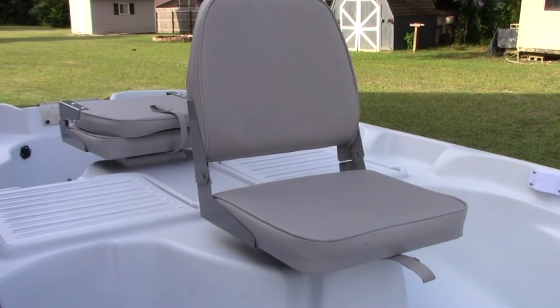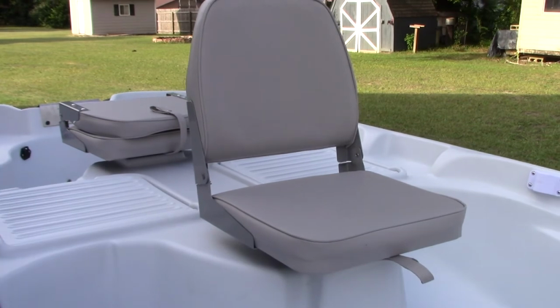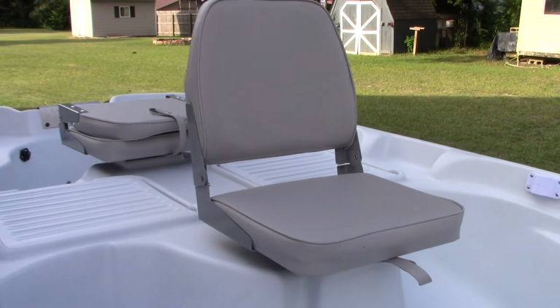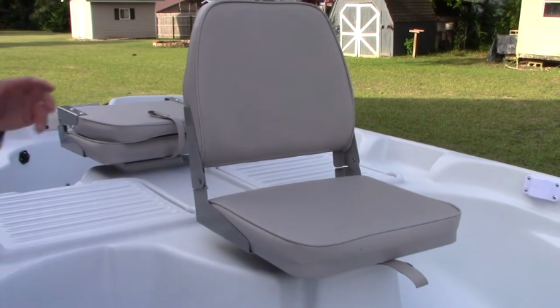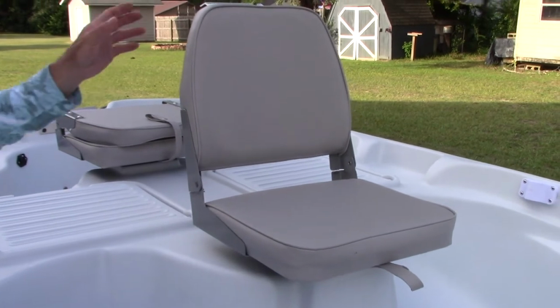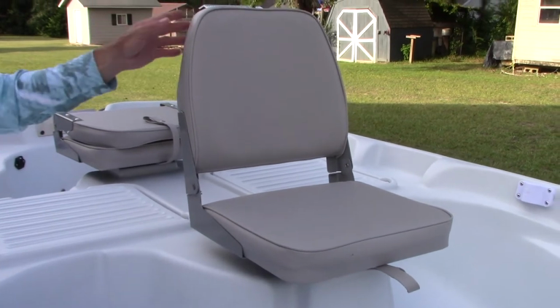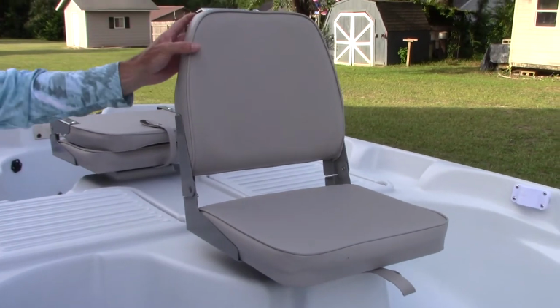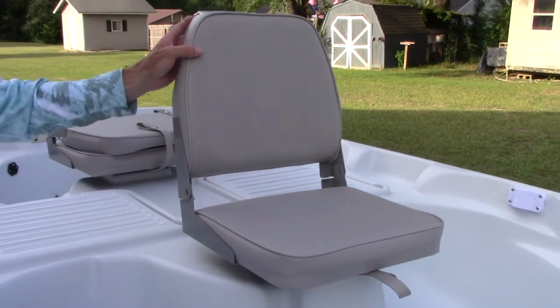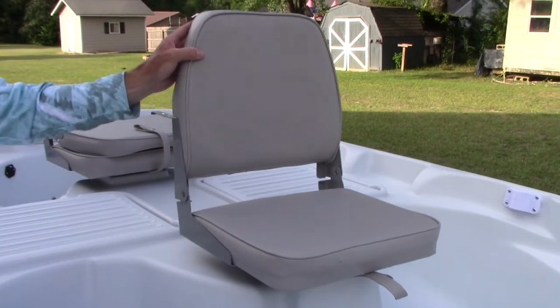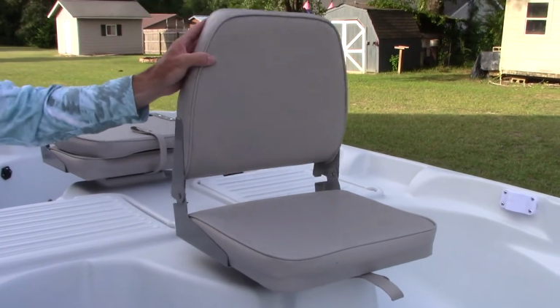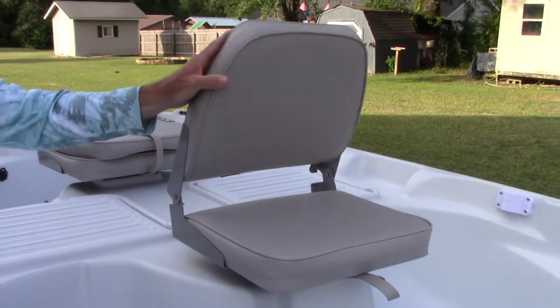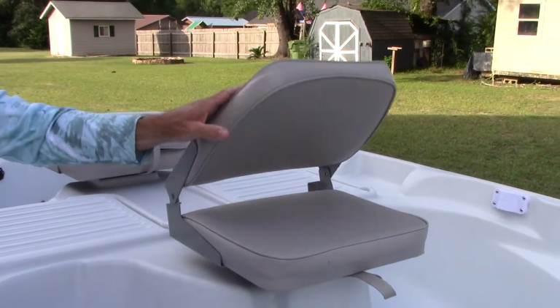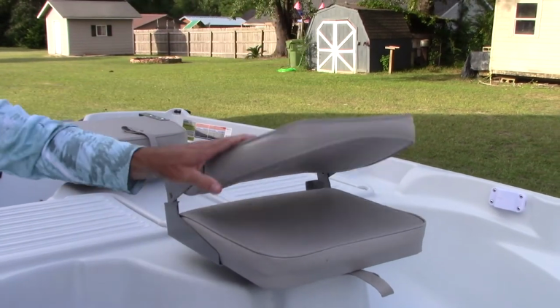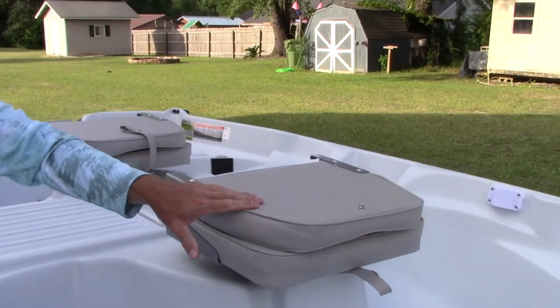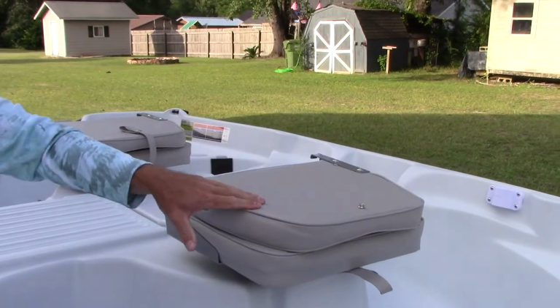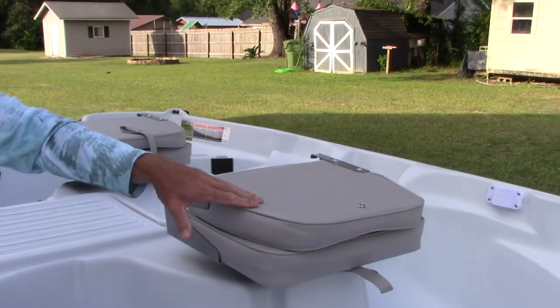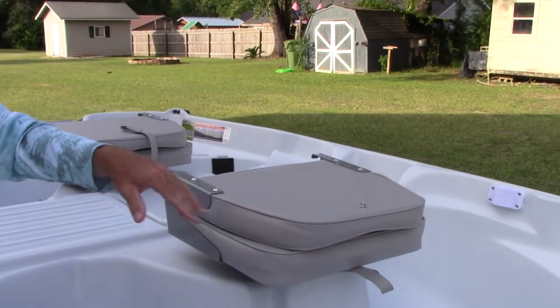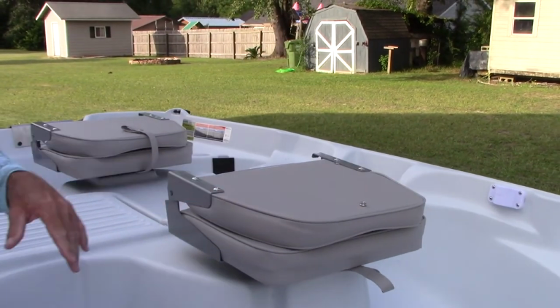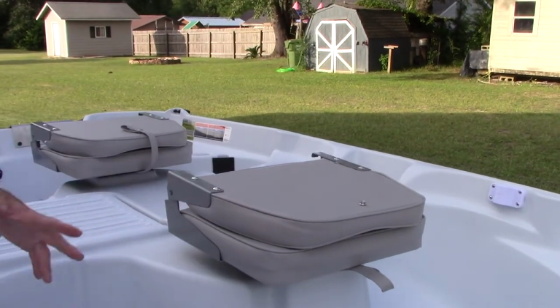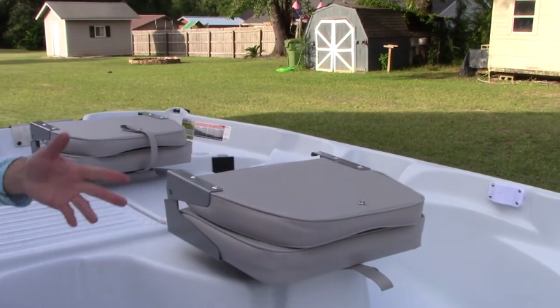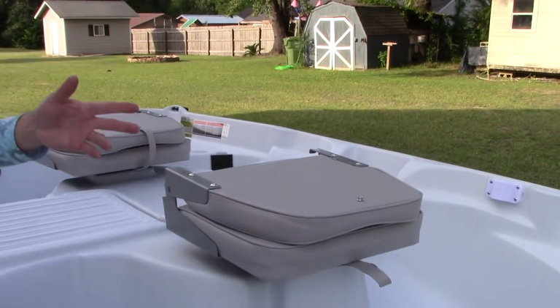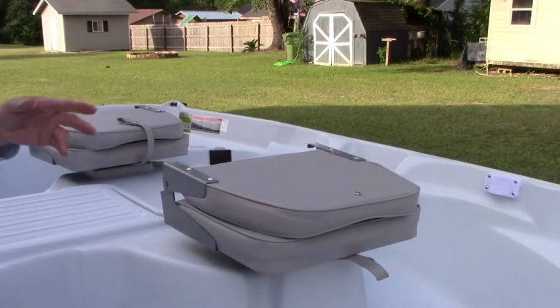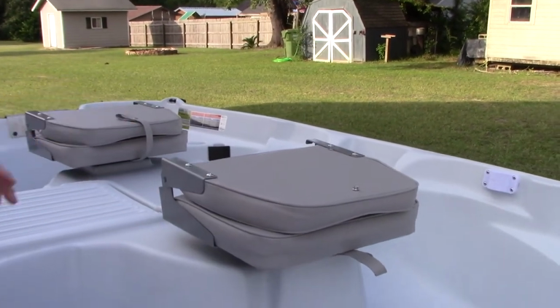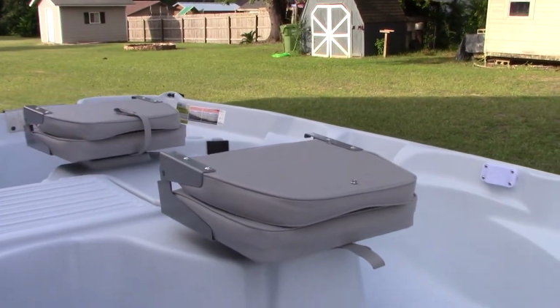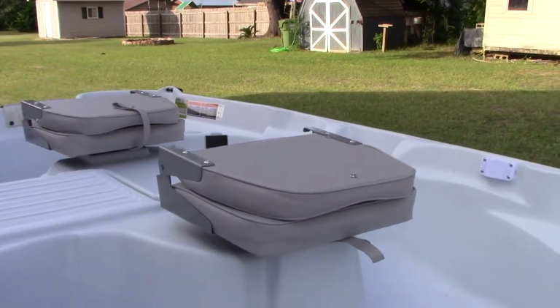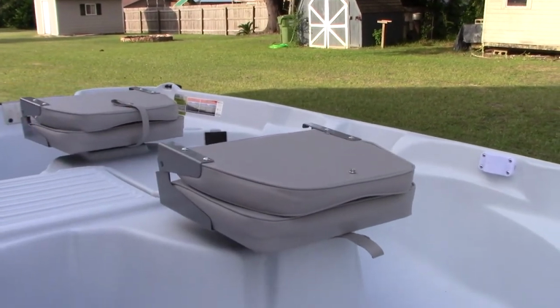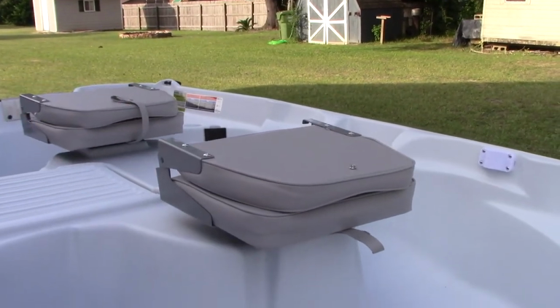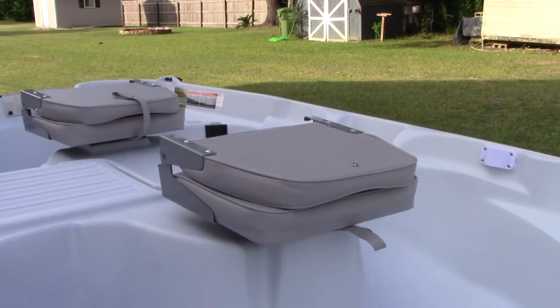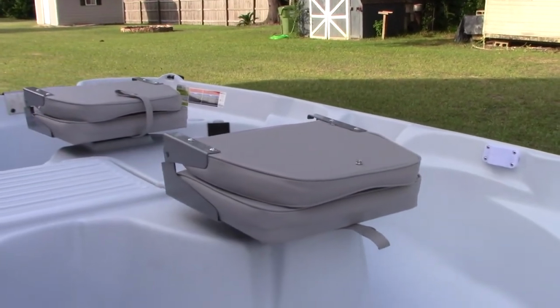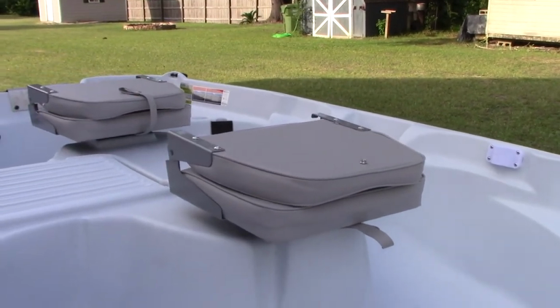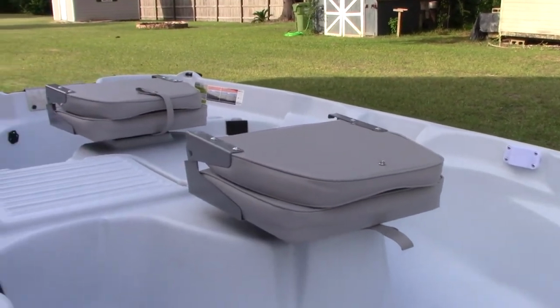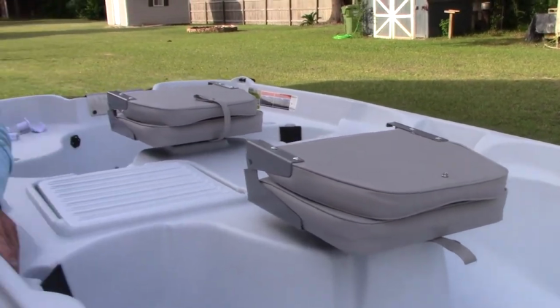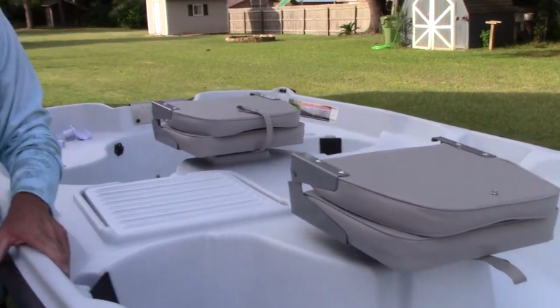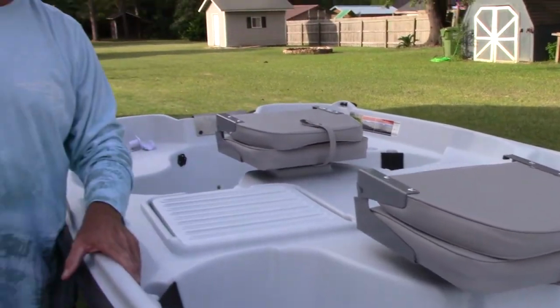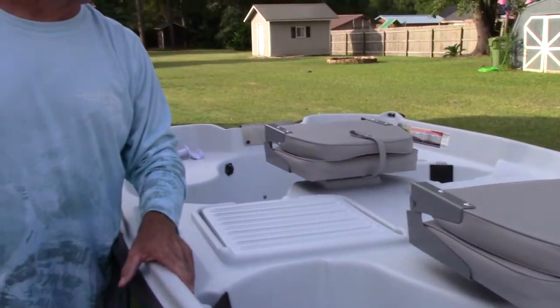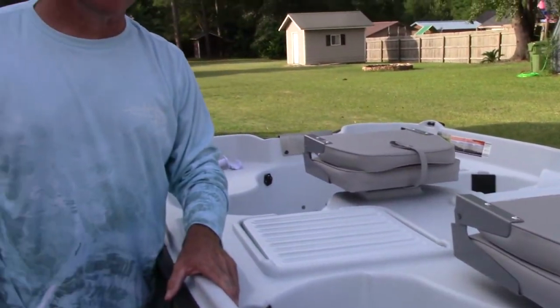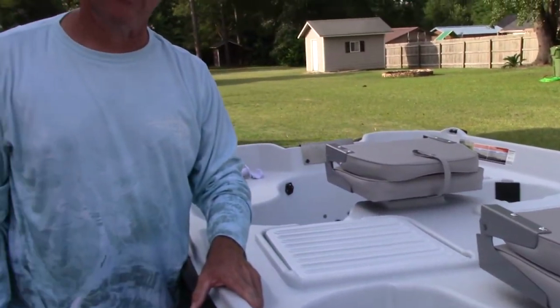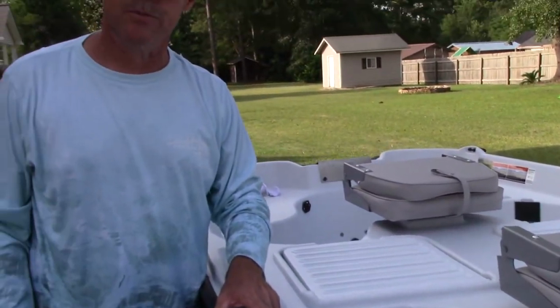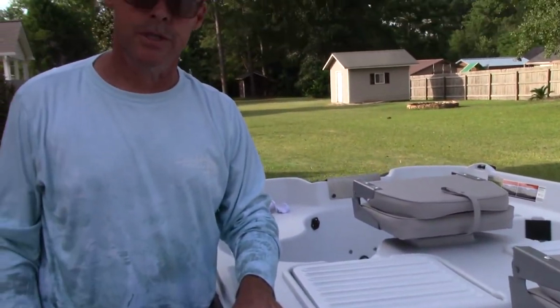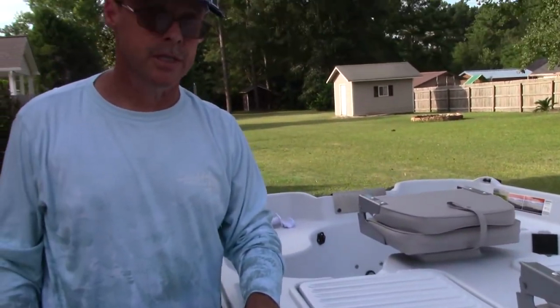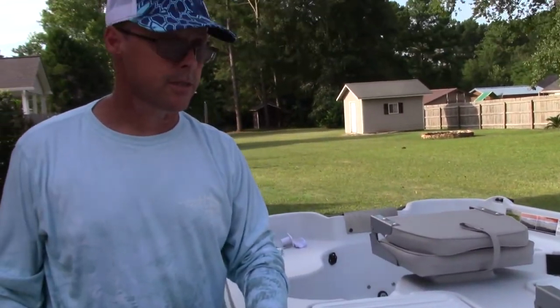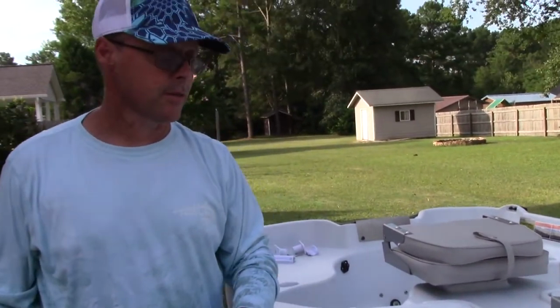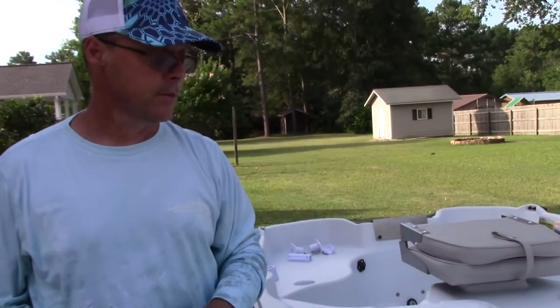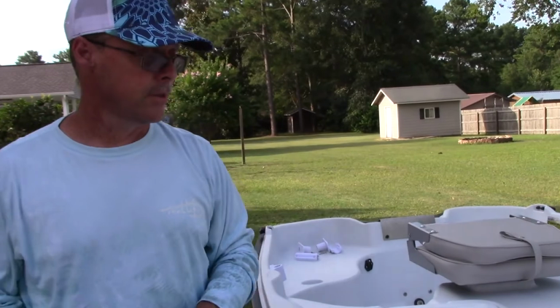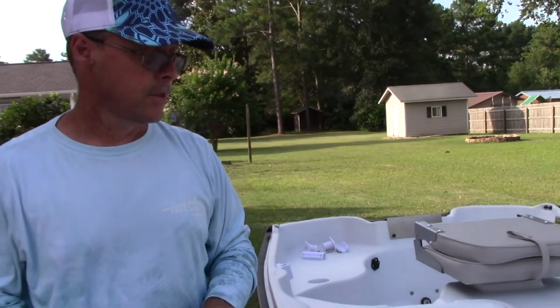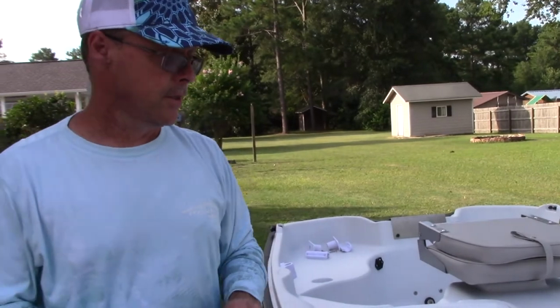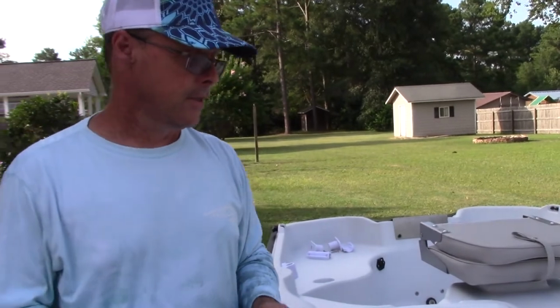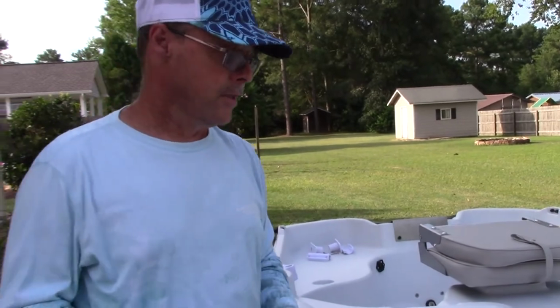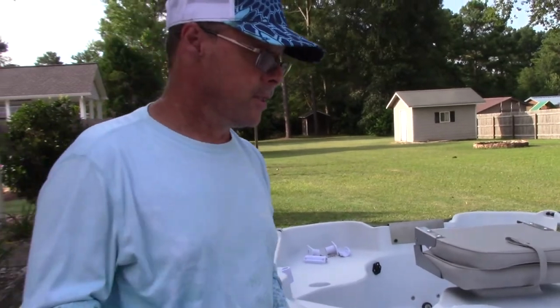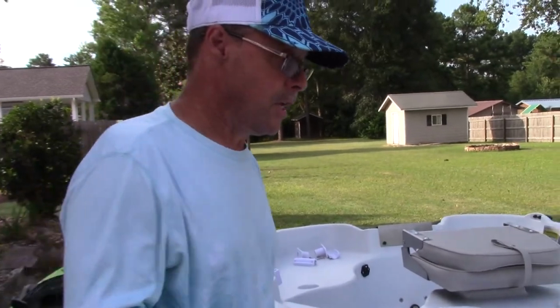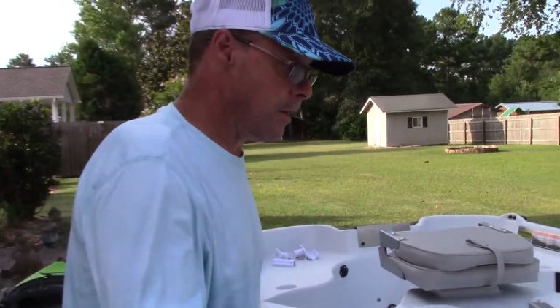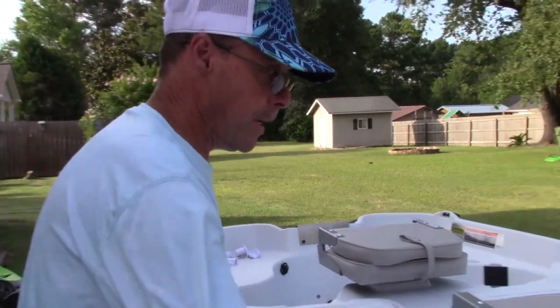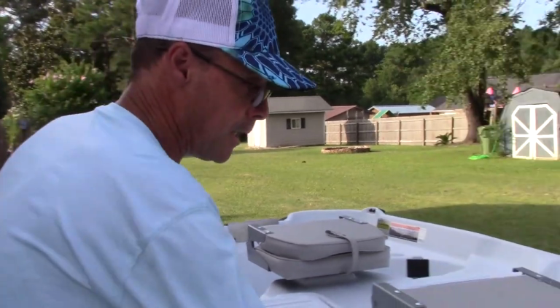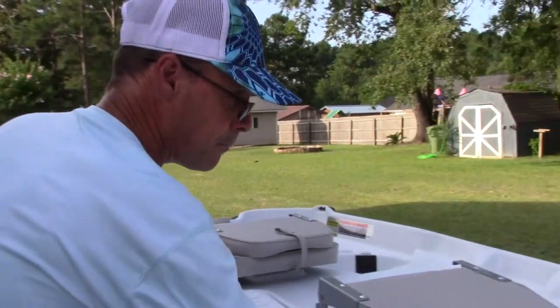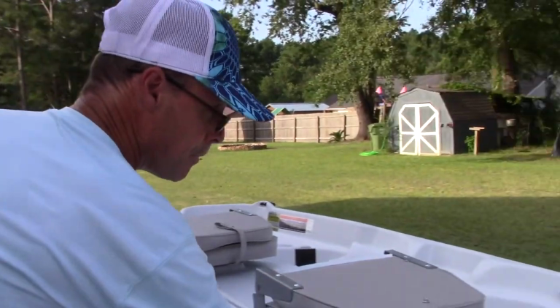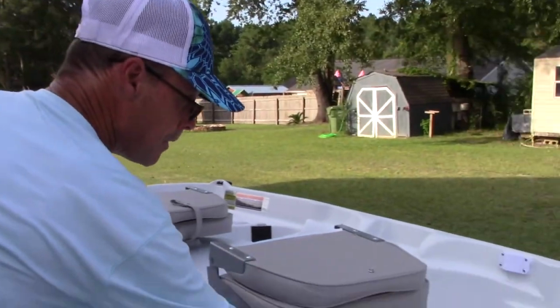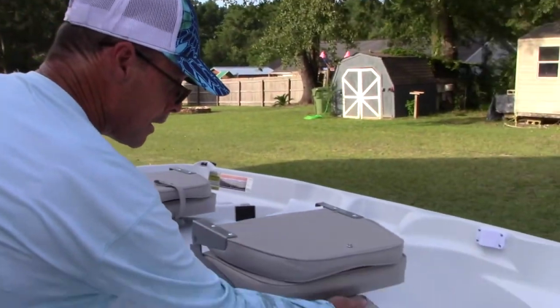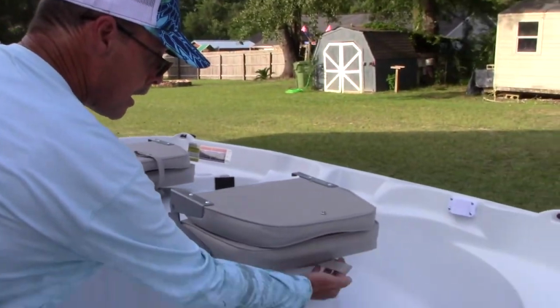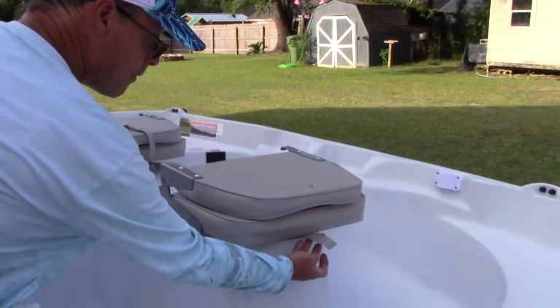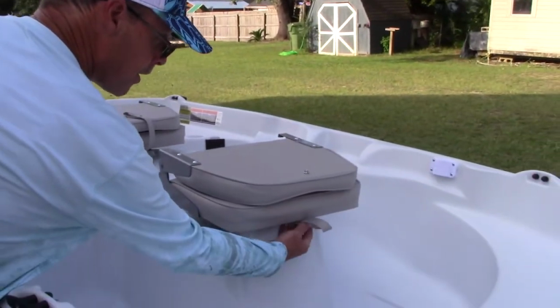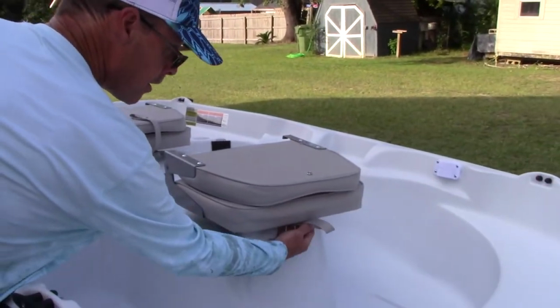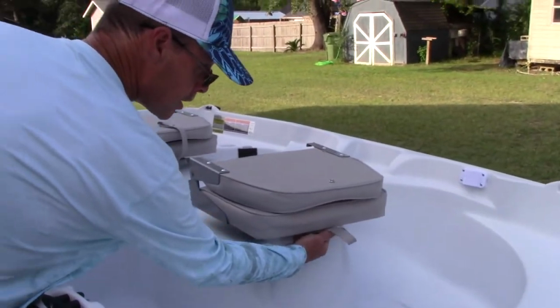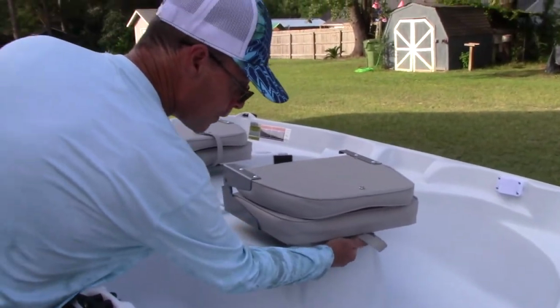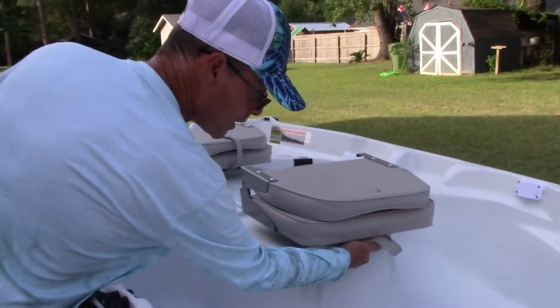I bought these — they come from Walmart. They were $28 to $29 a piece, so it's not bad, not very expensive.